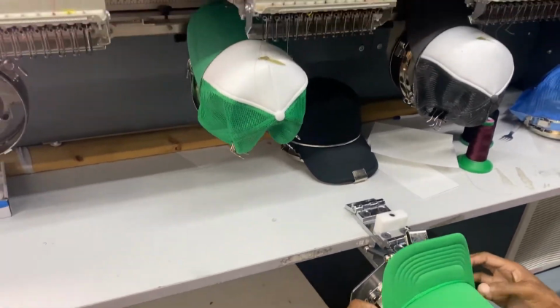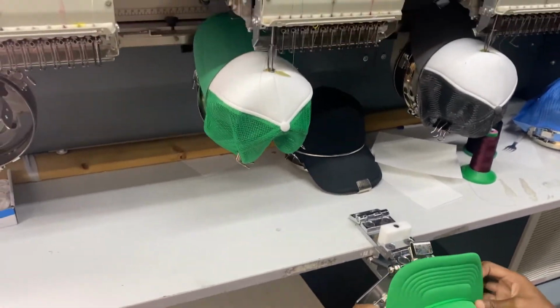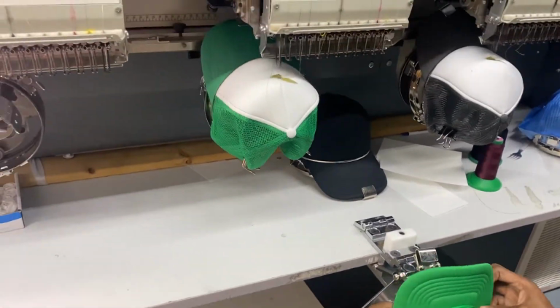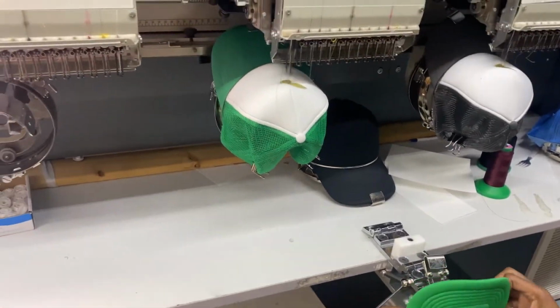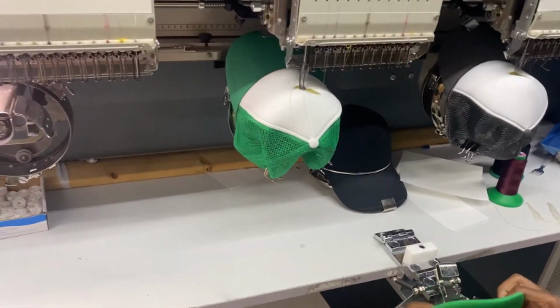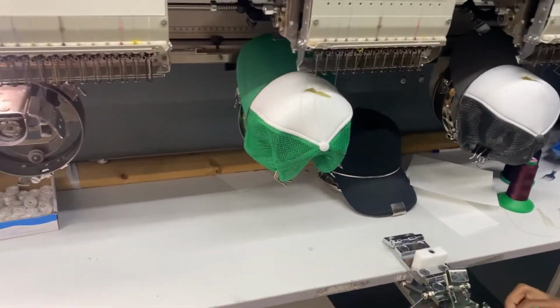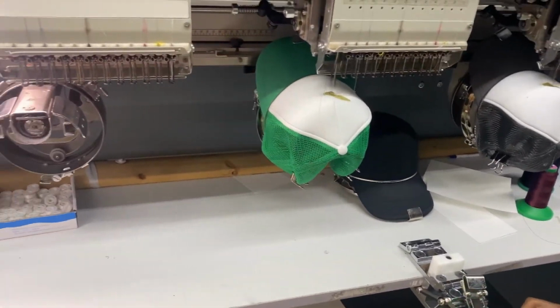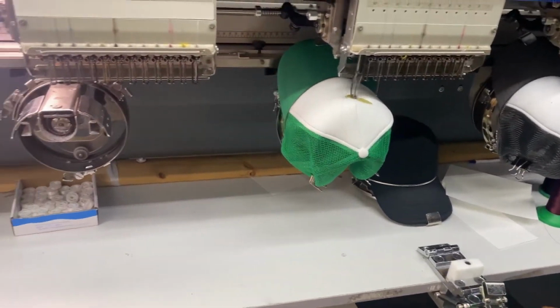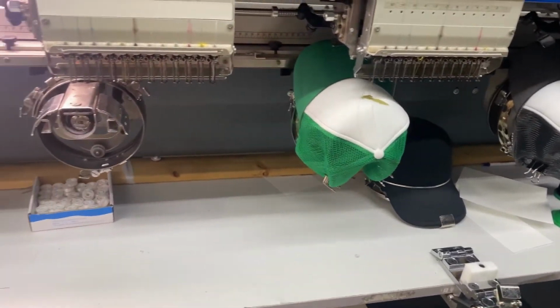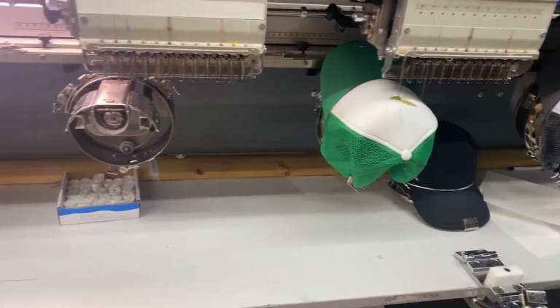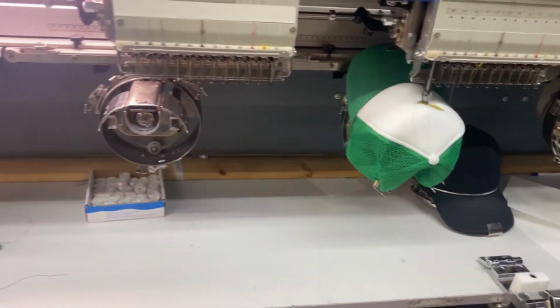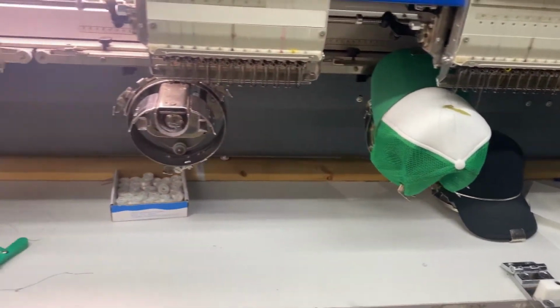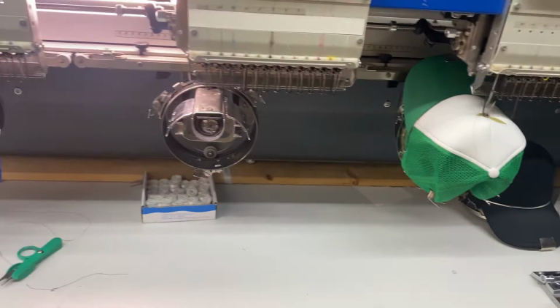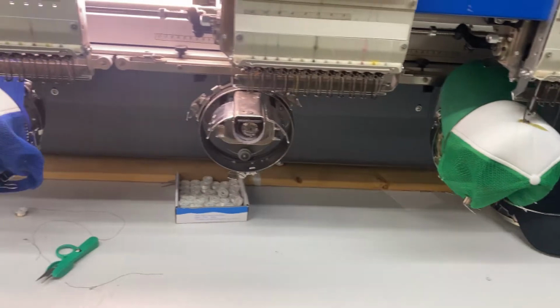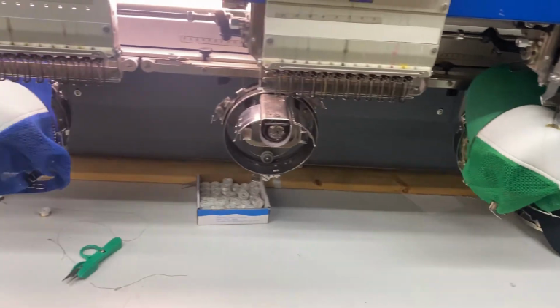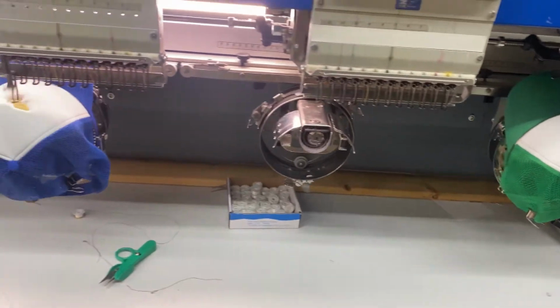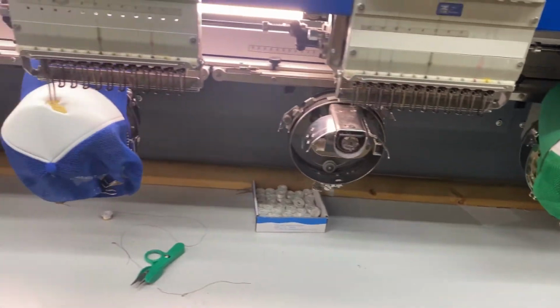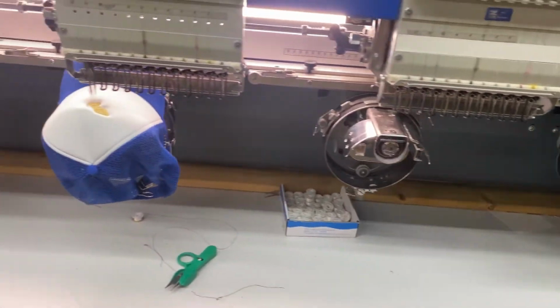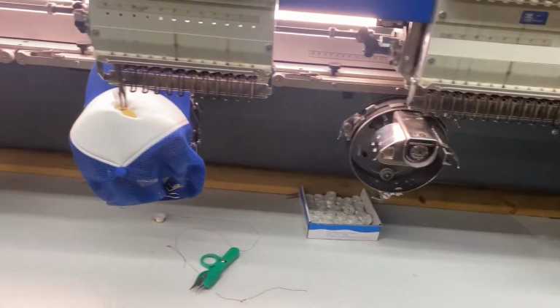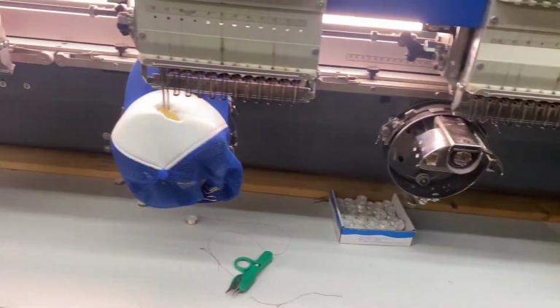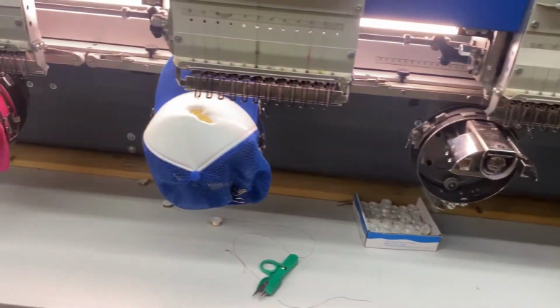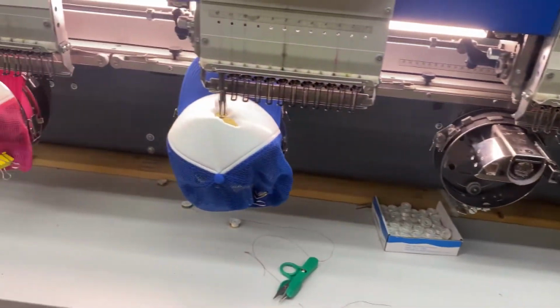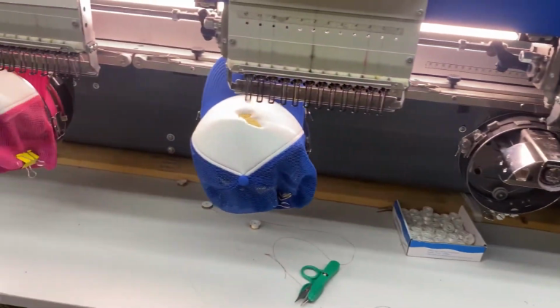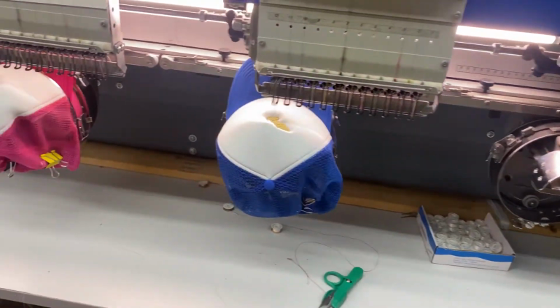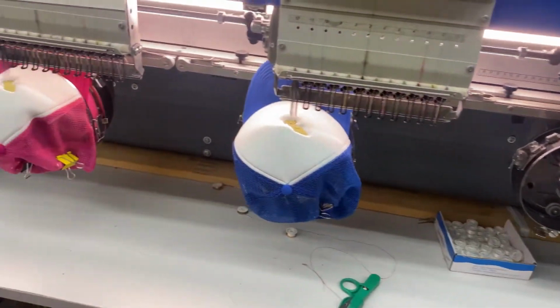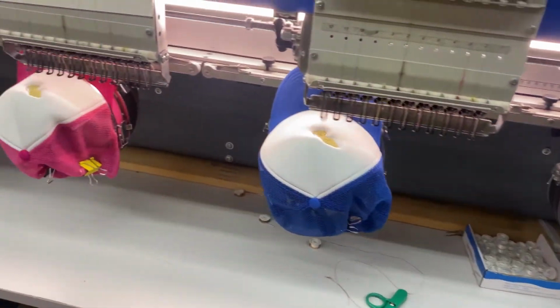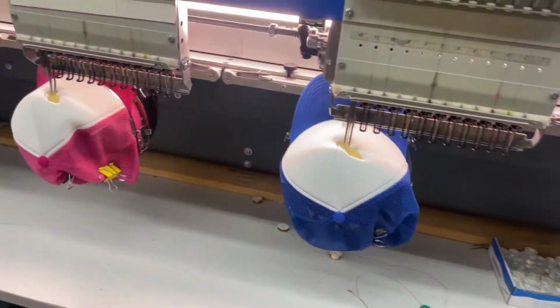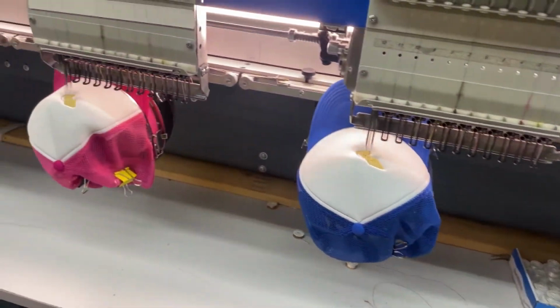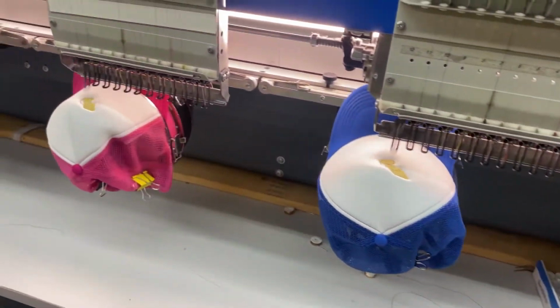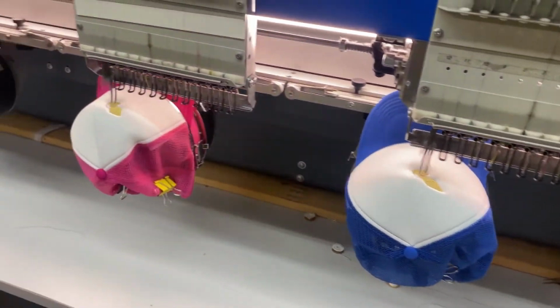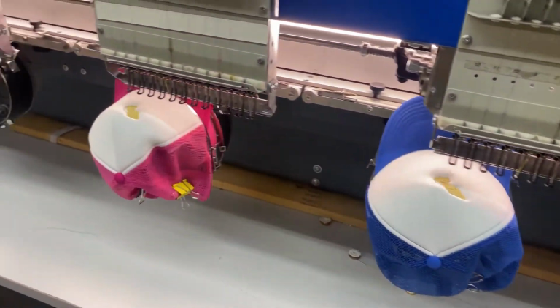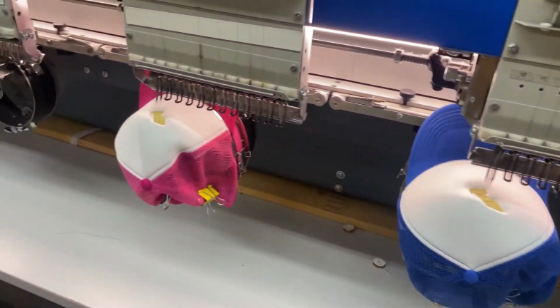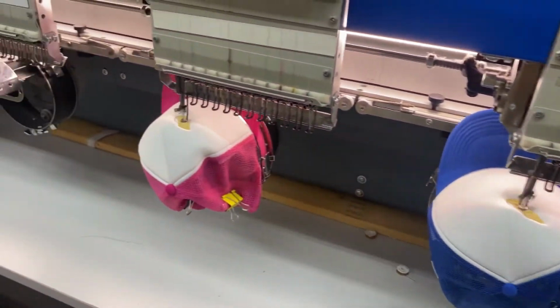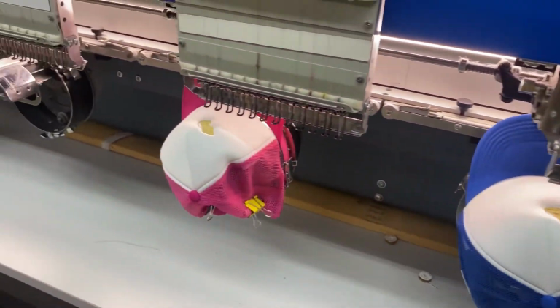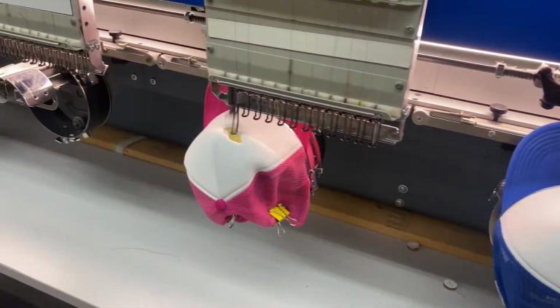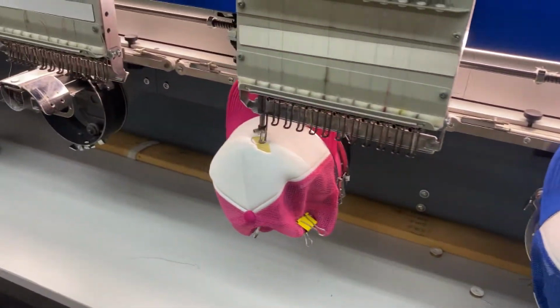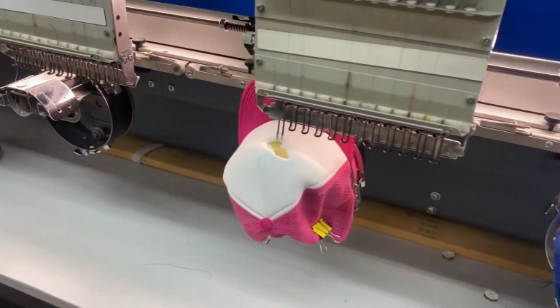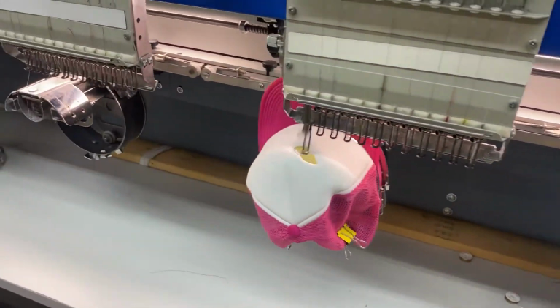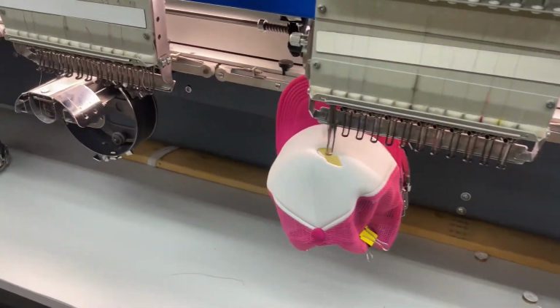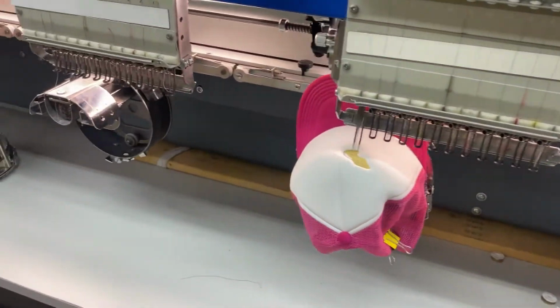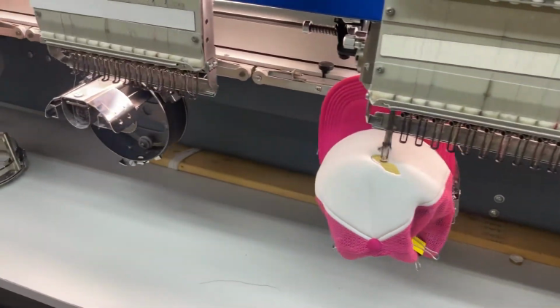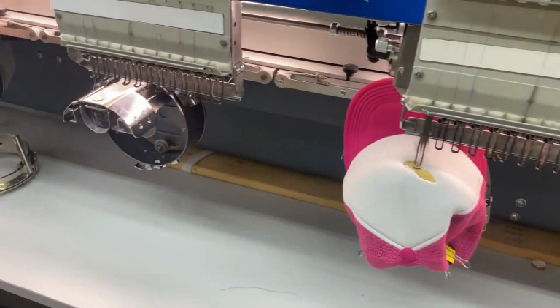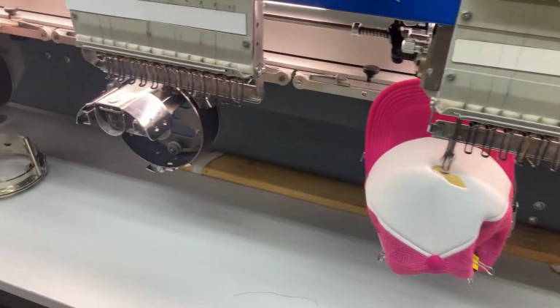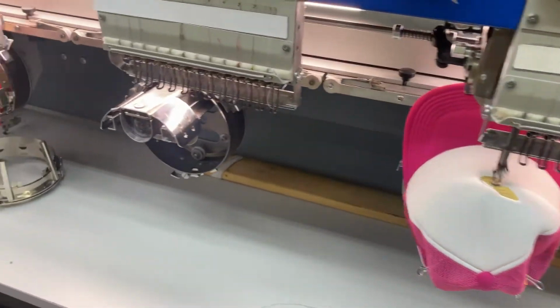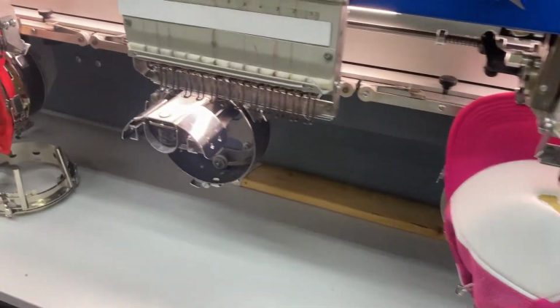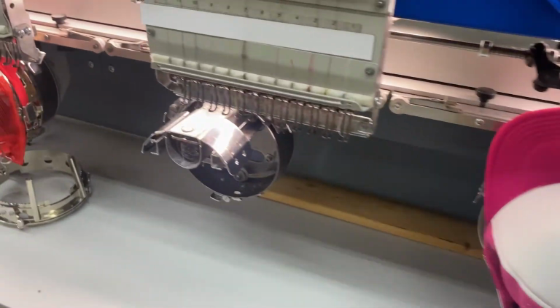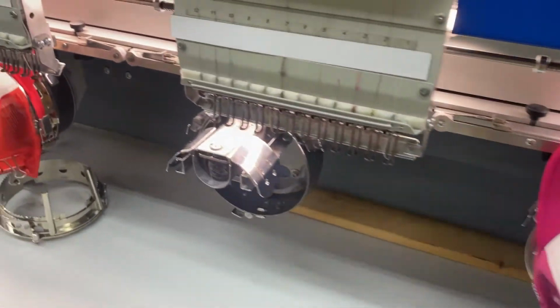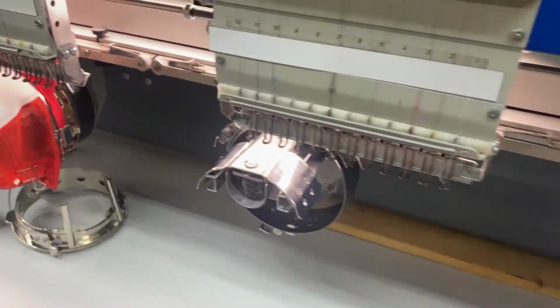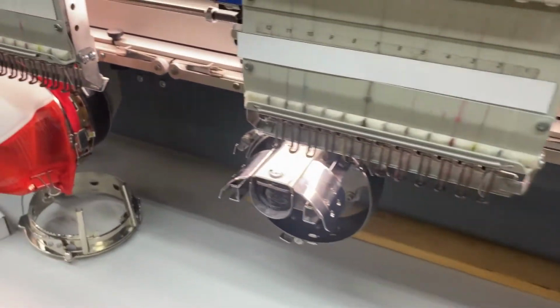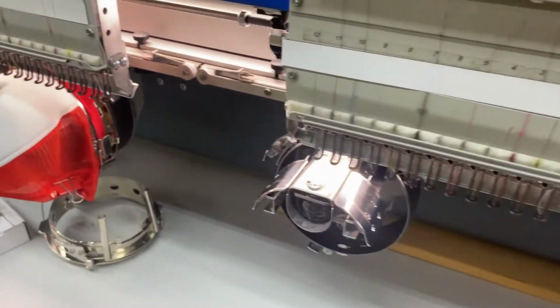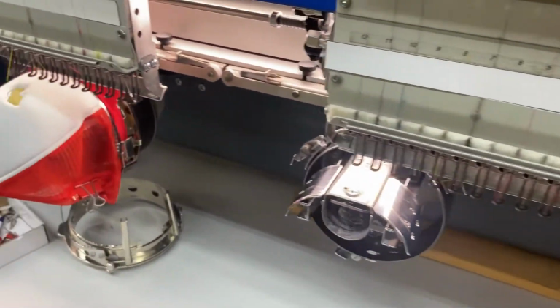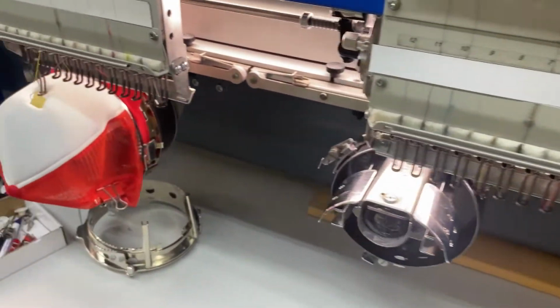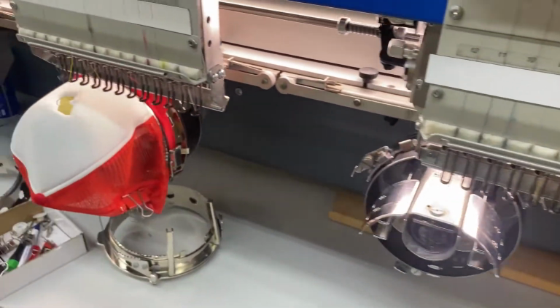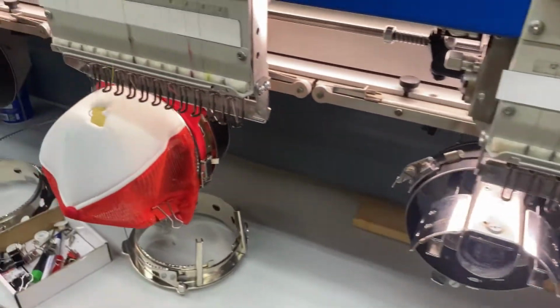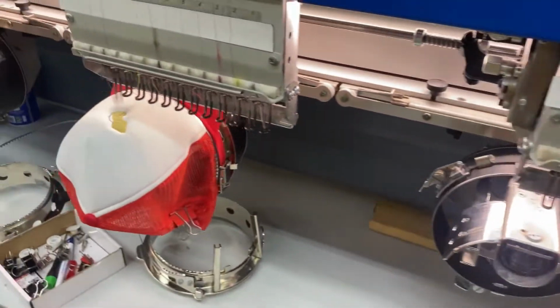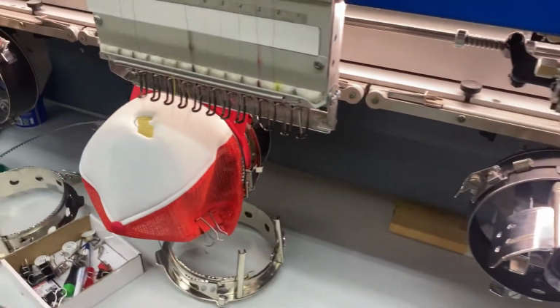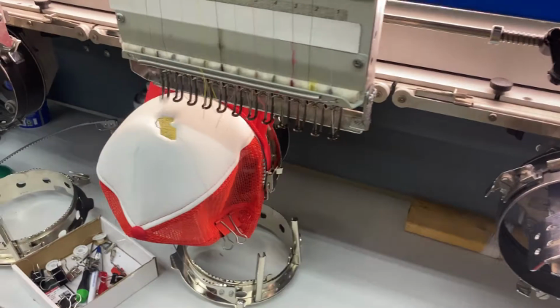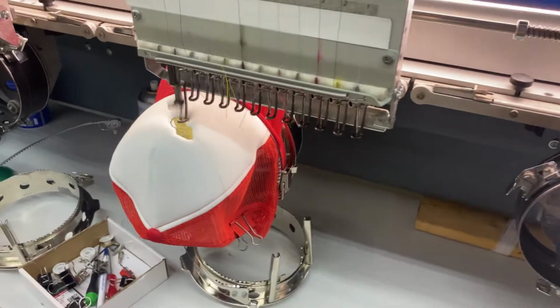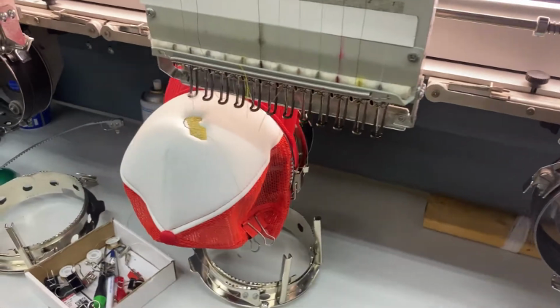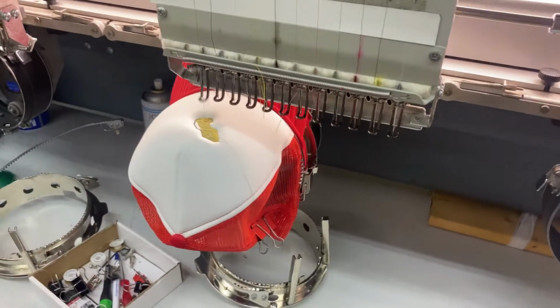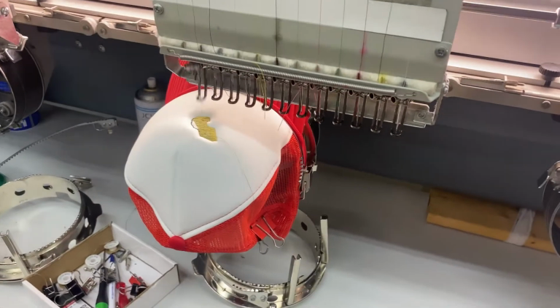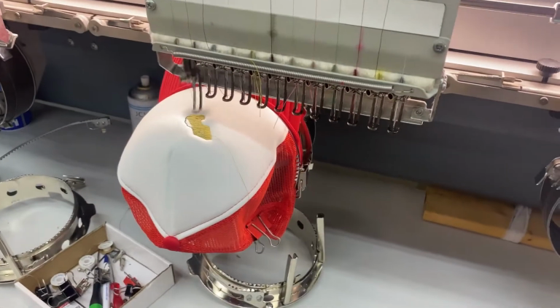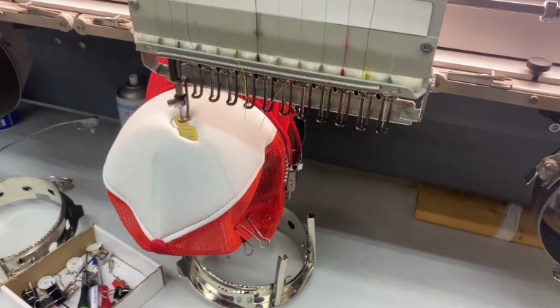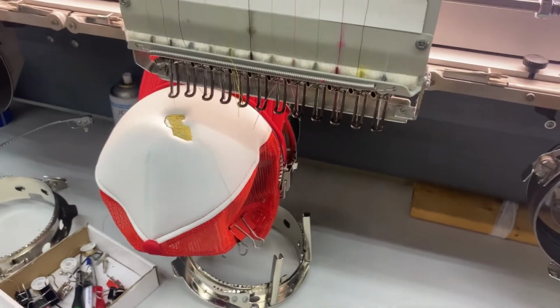So we do 5 hats first, as you can see here, and then the second batch we'll do another 5 hats.